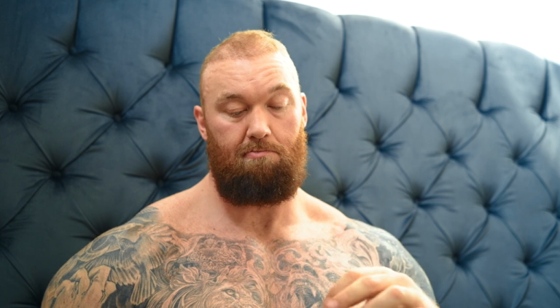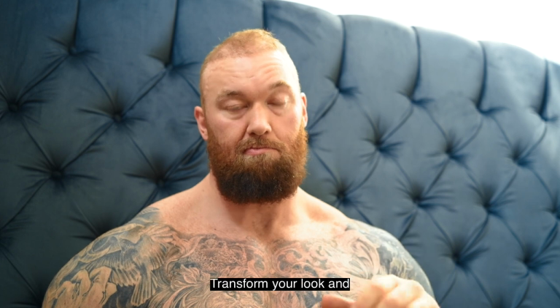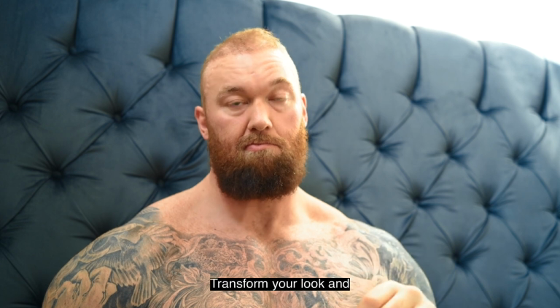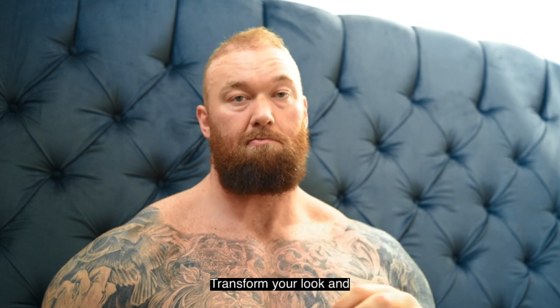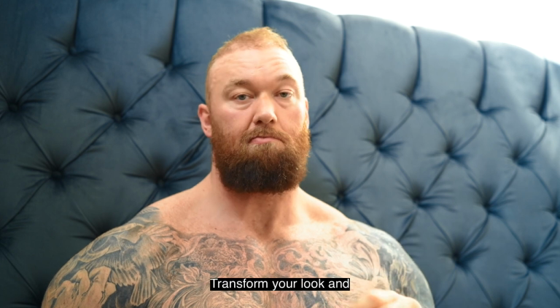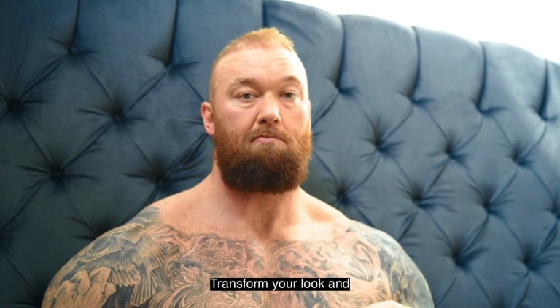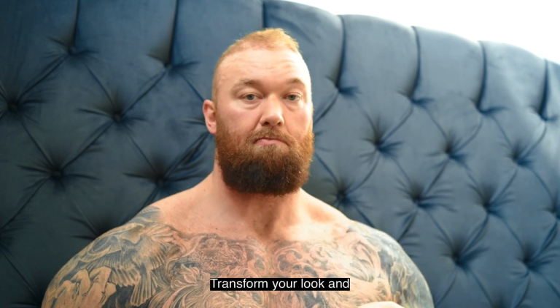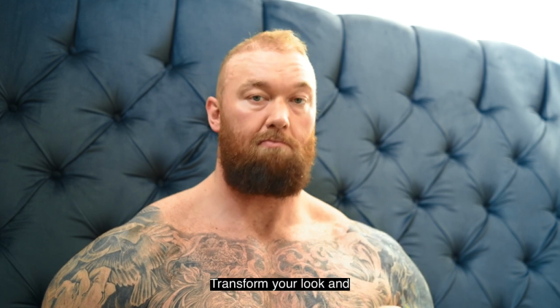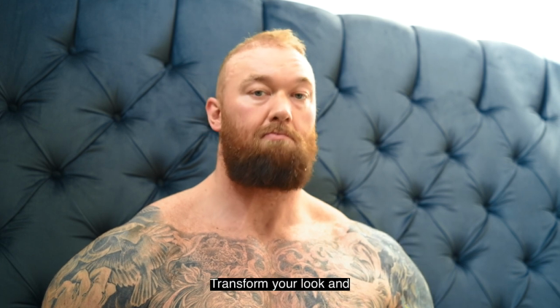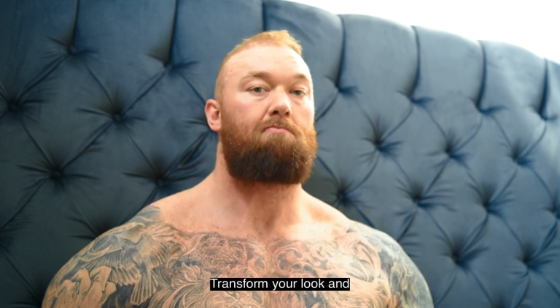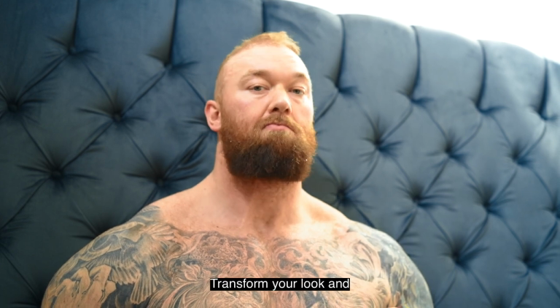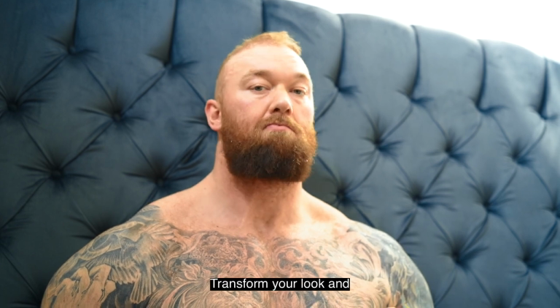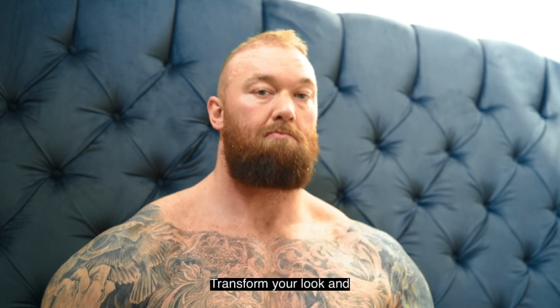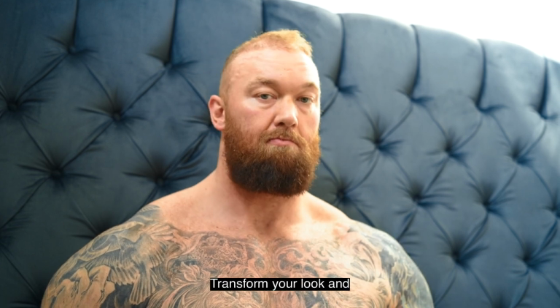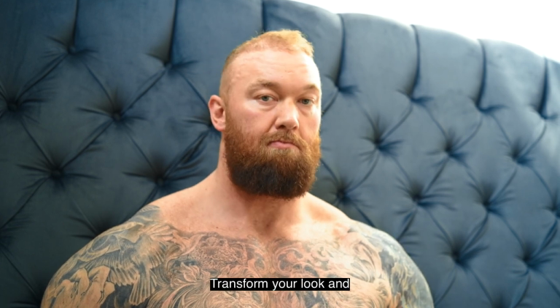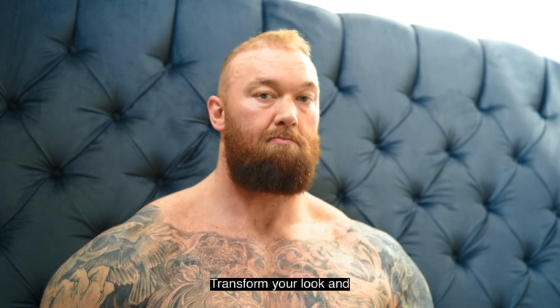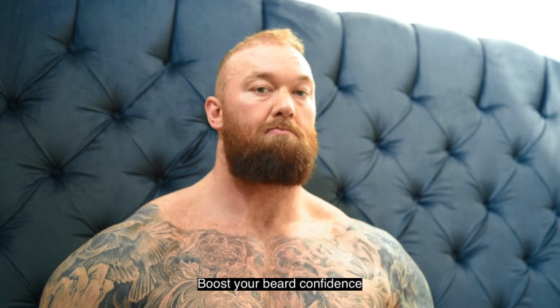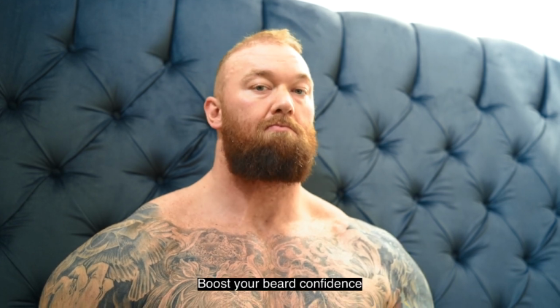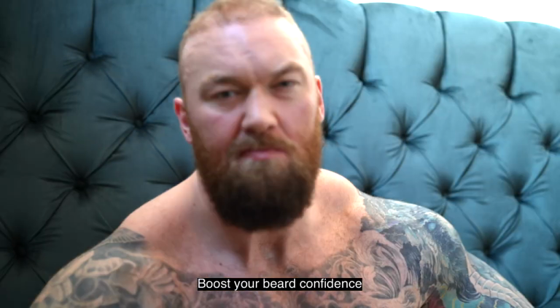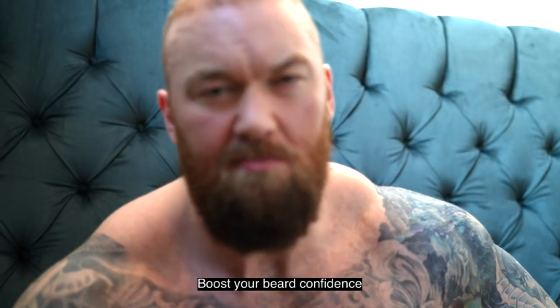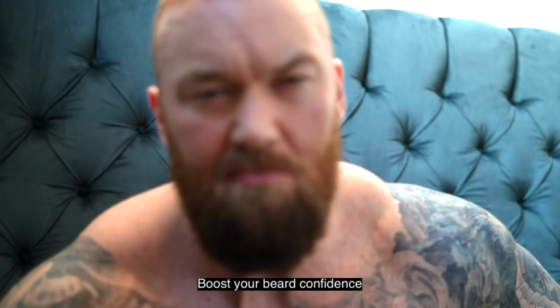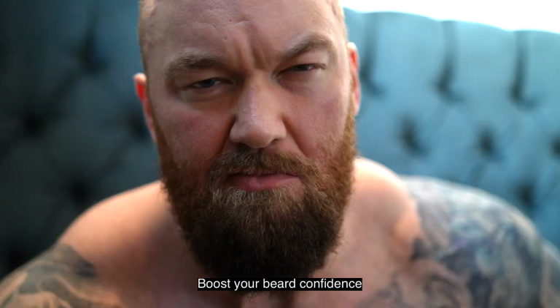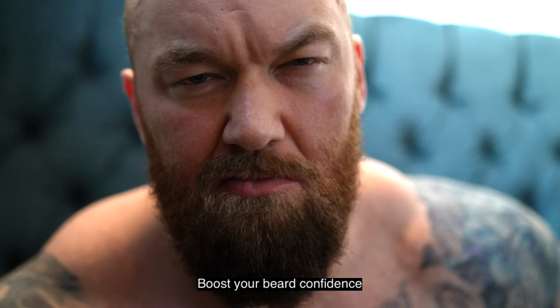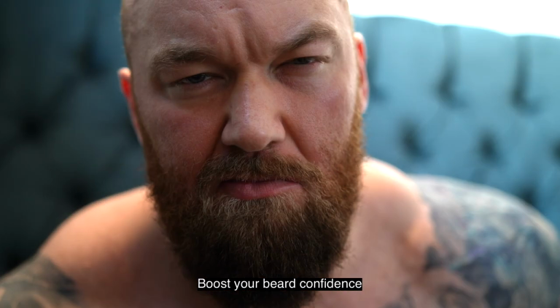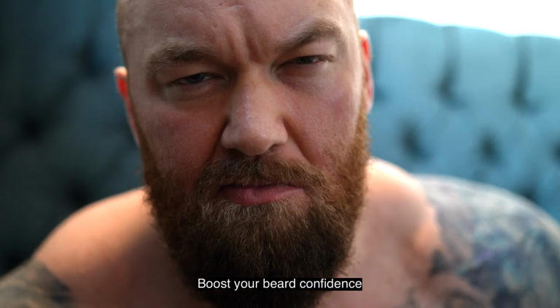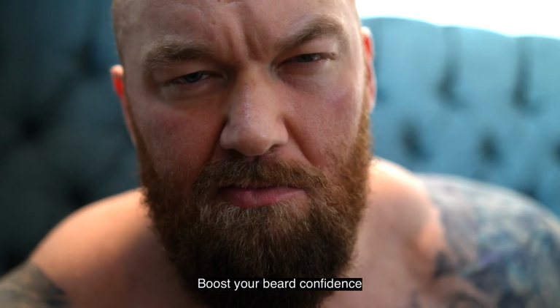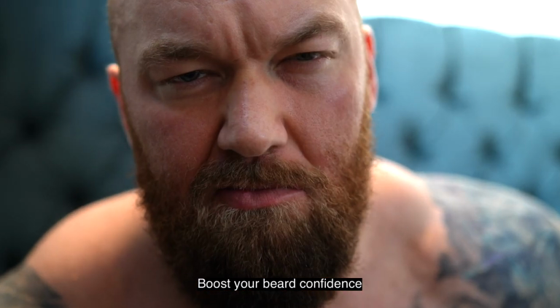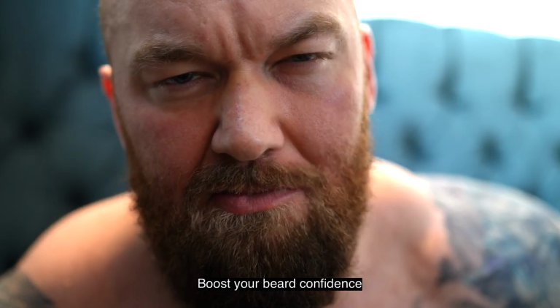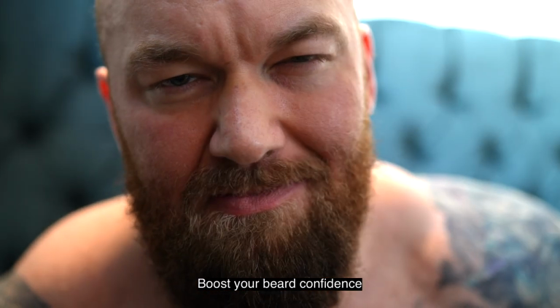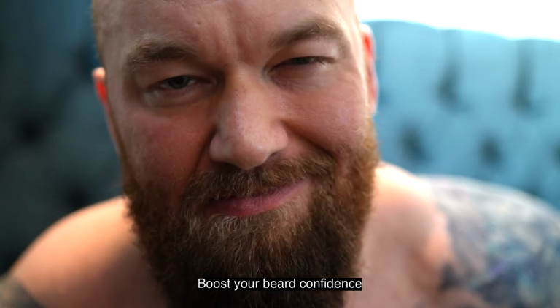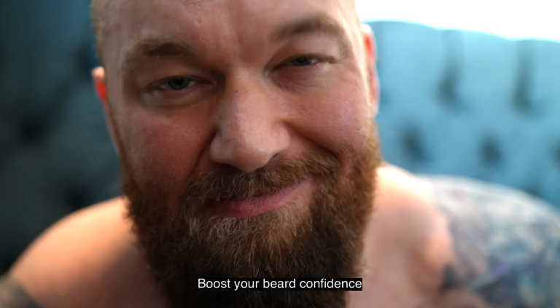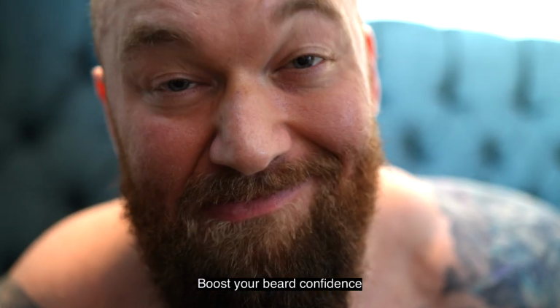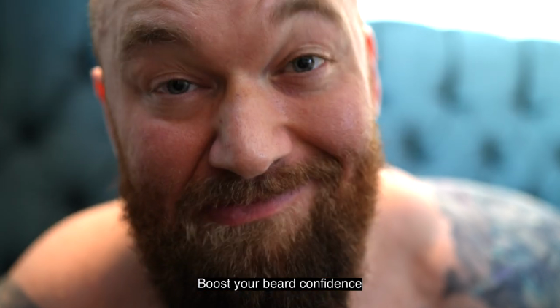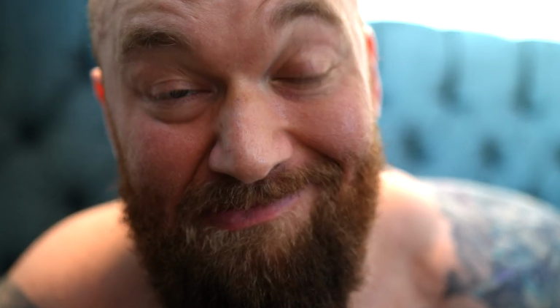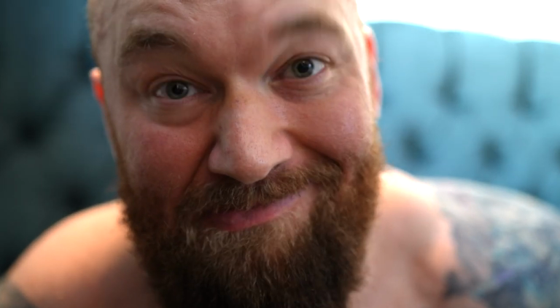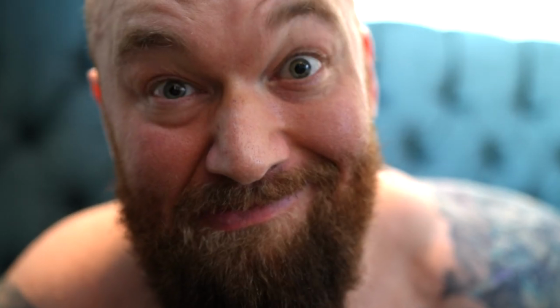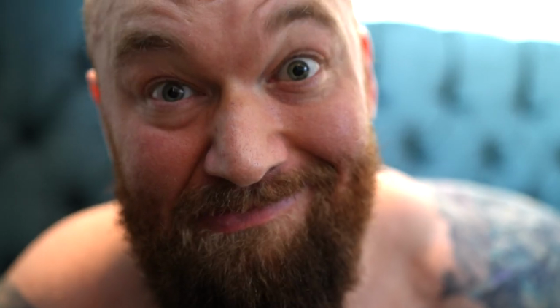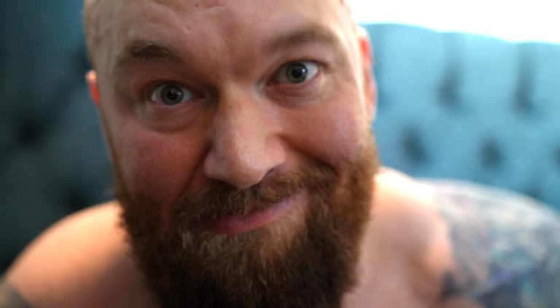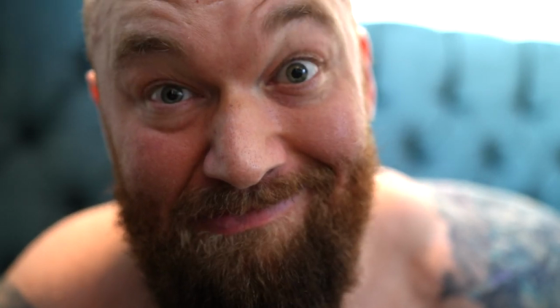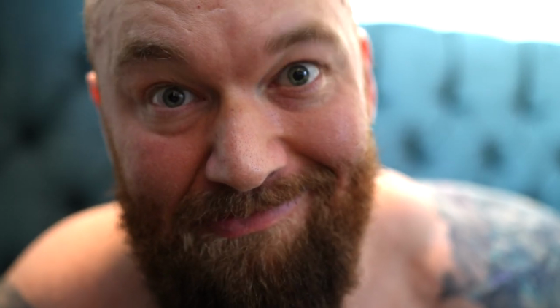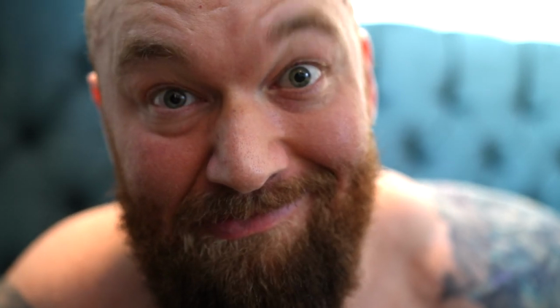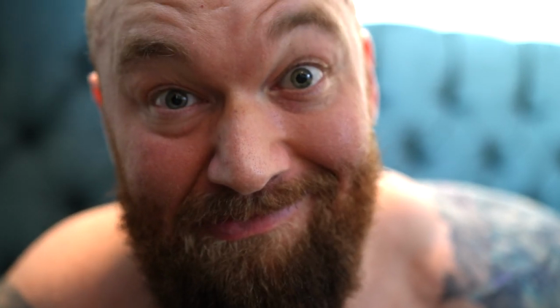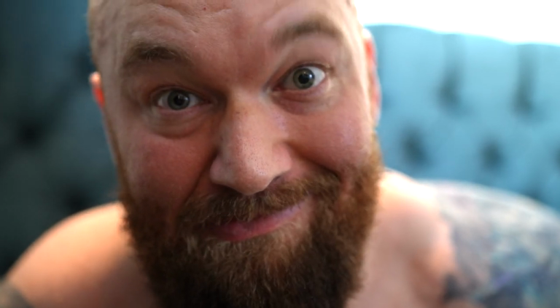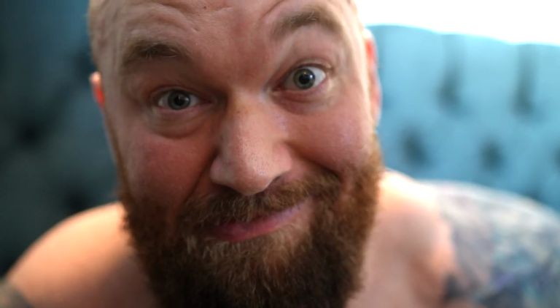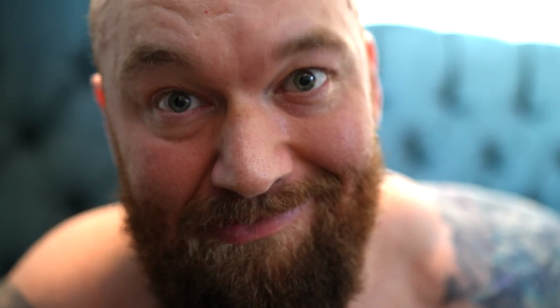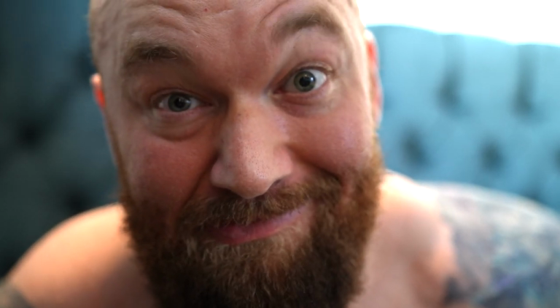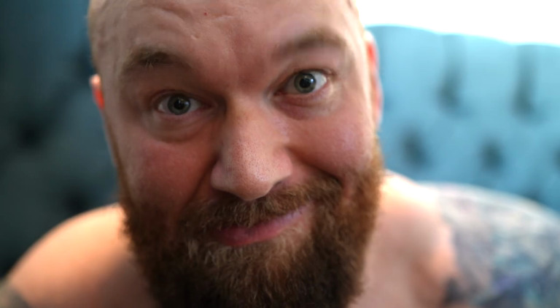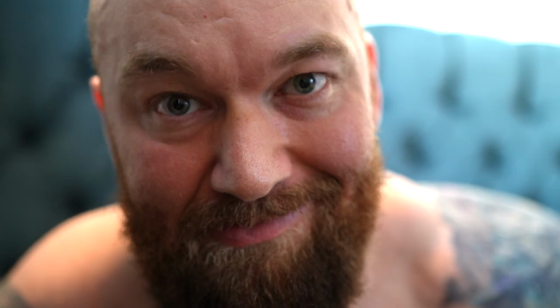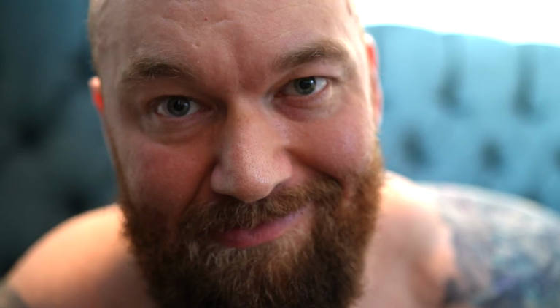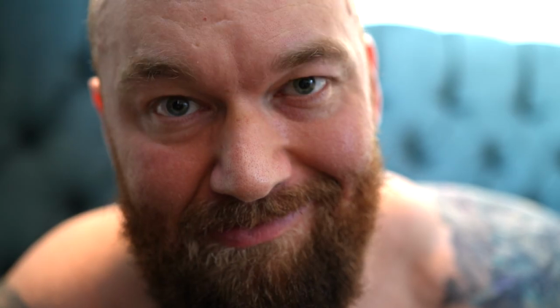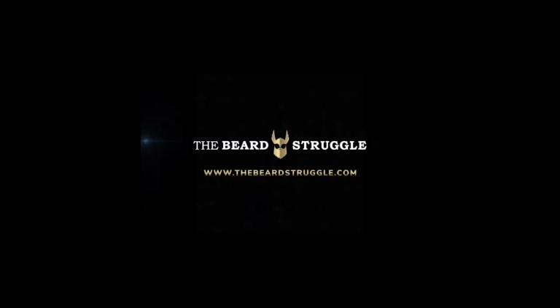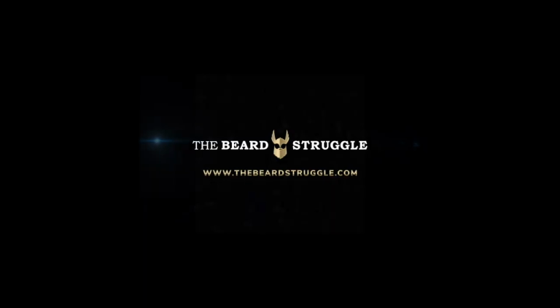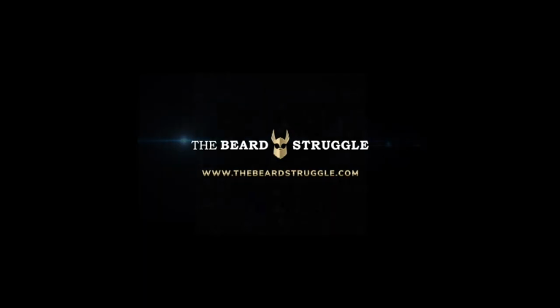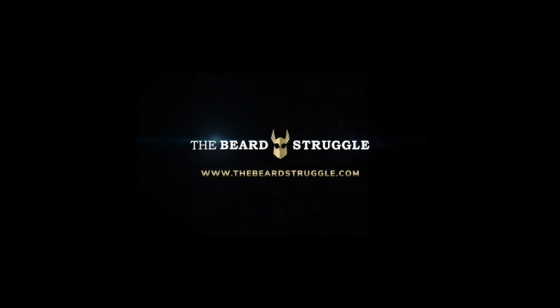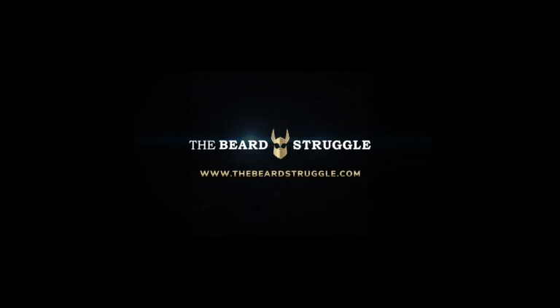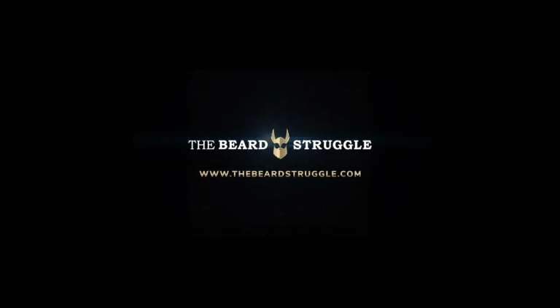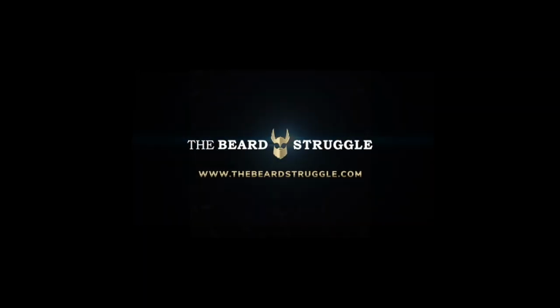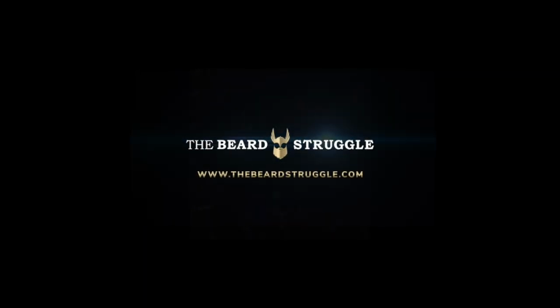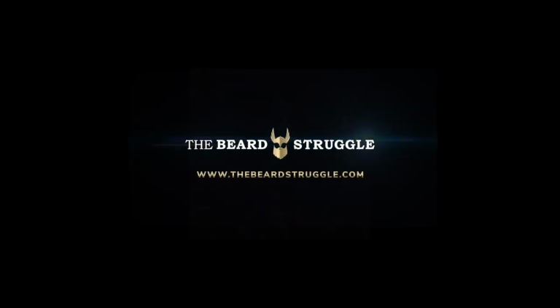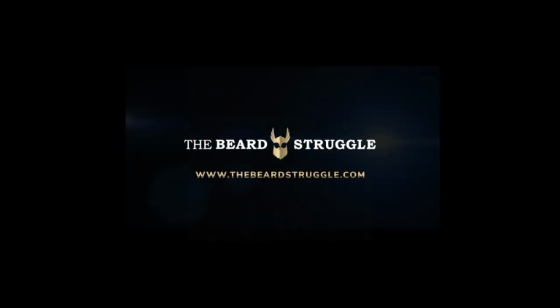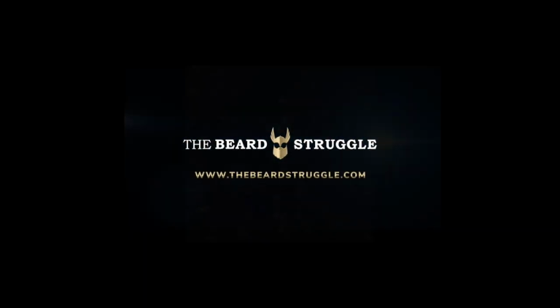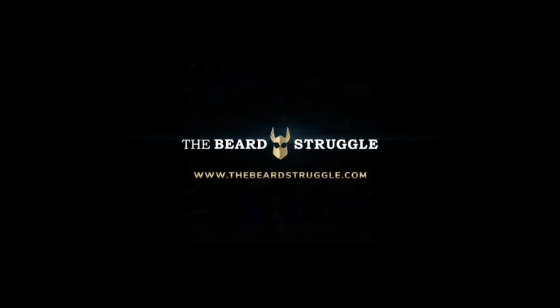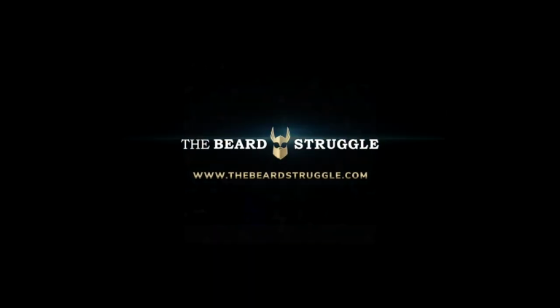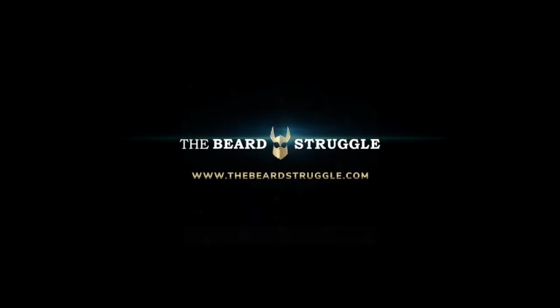Transform your look and boost your beard confidence. Order online now from TheBeardStruggle.com.